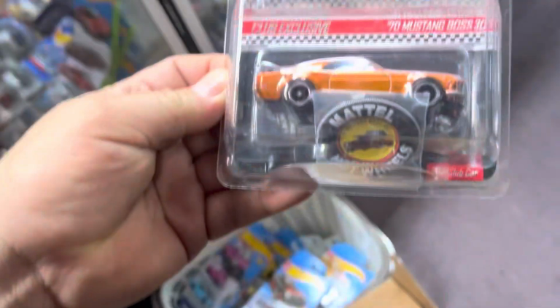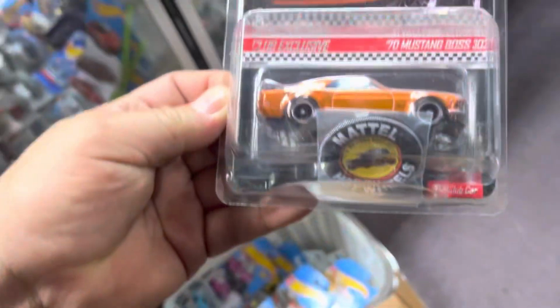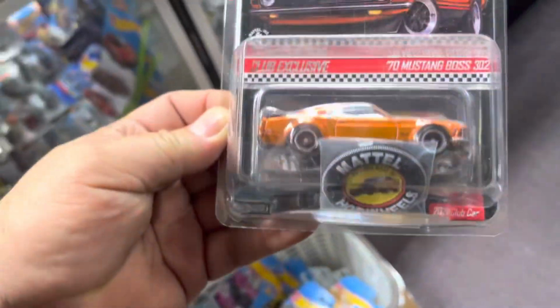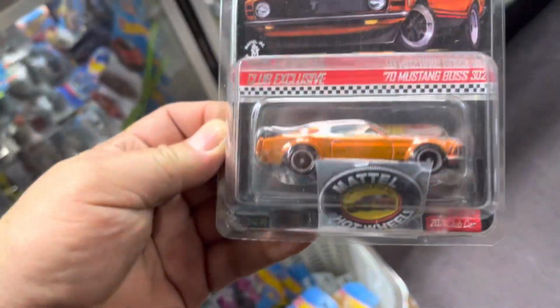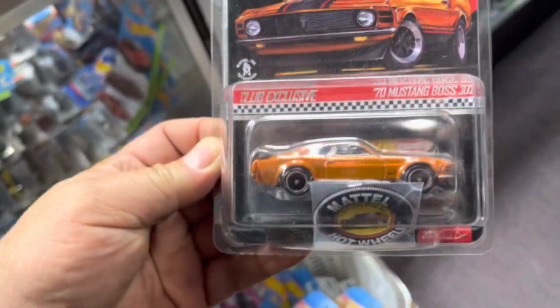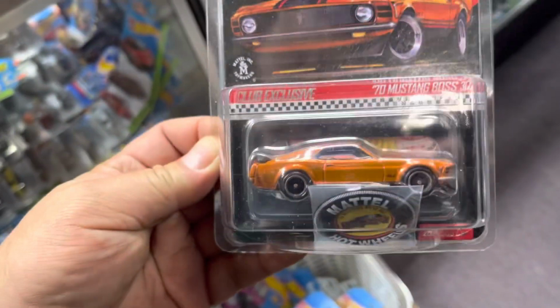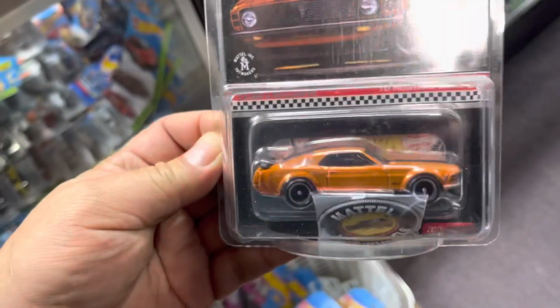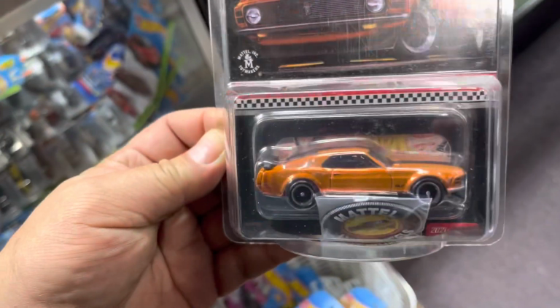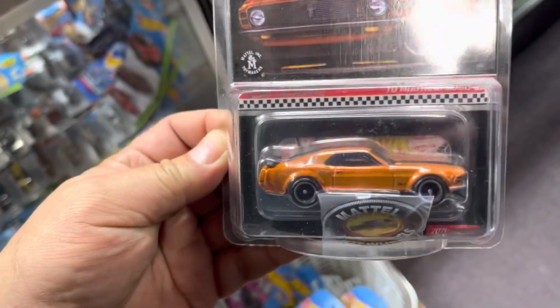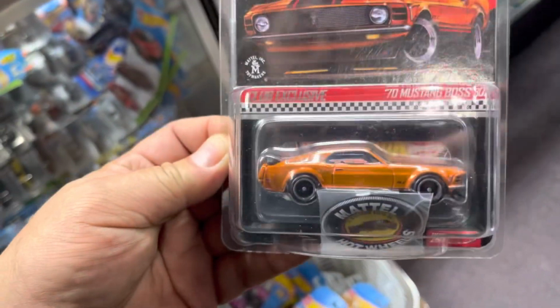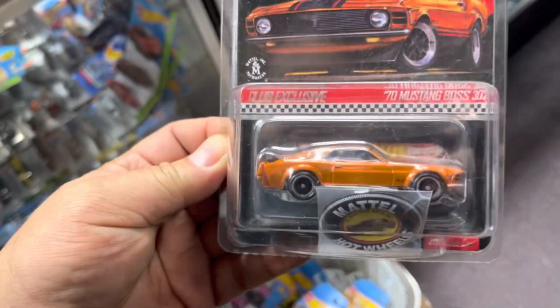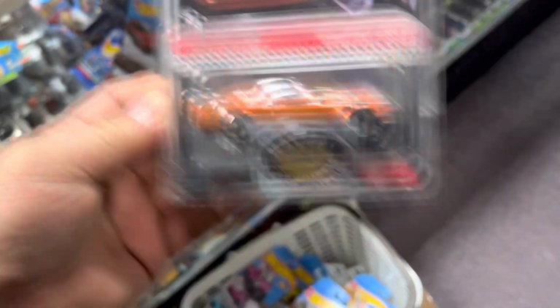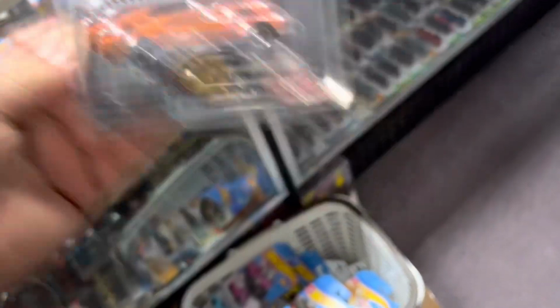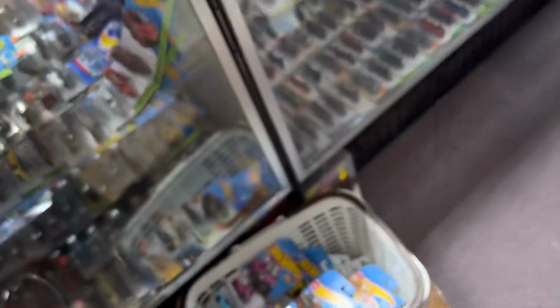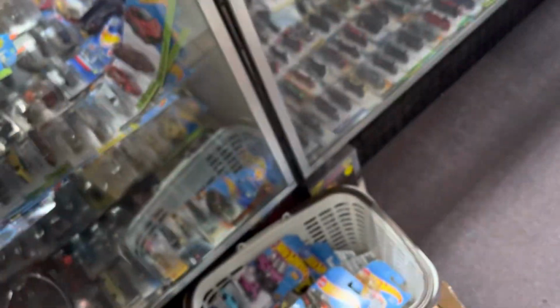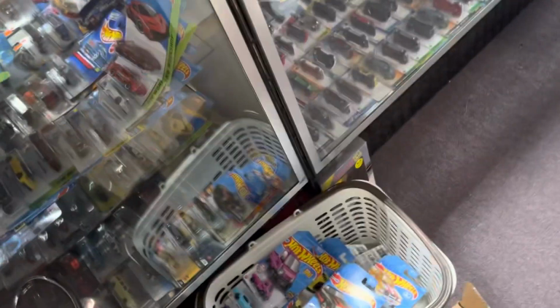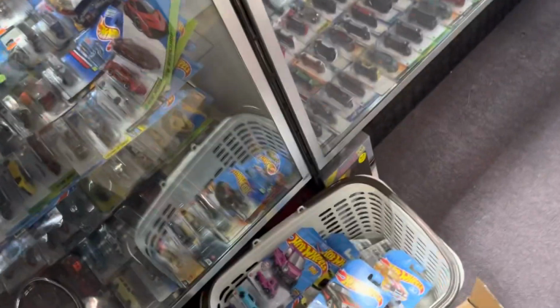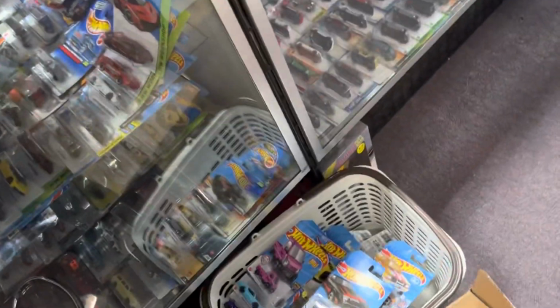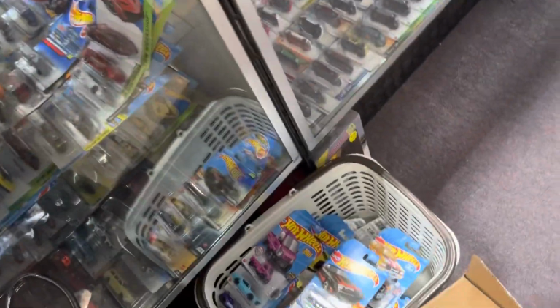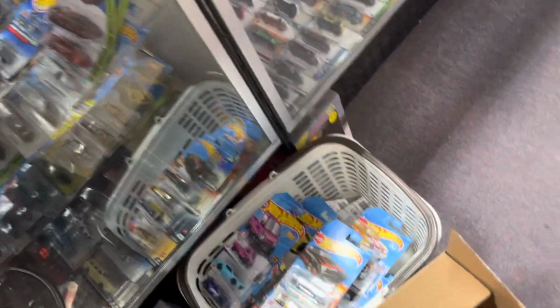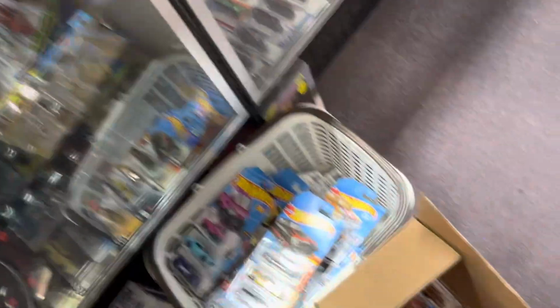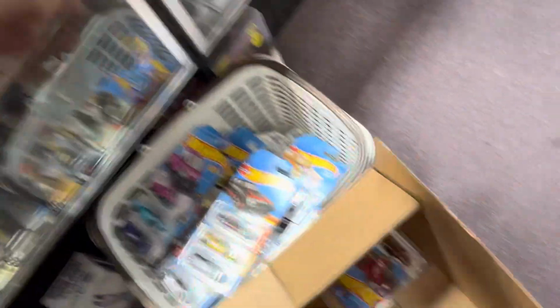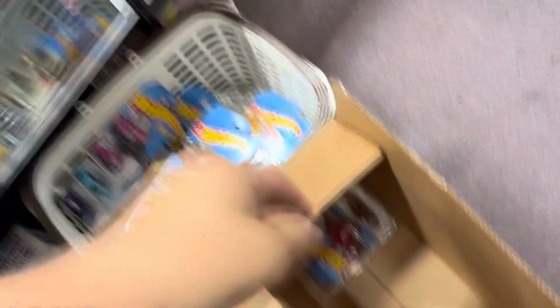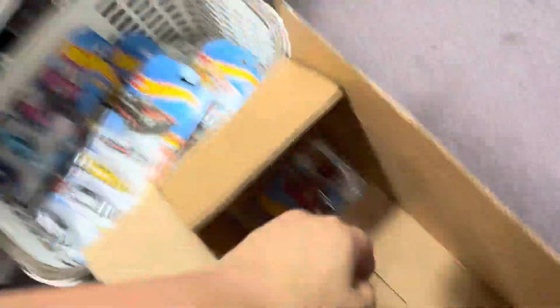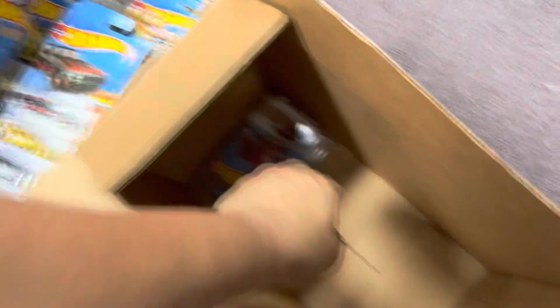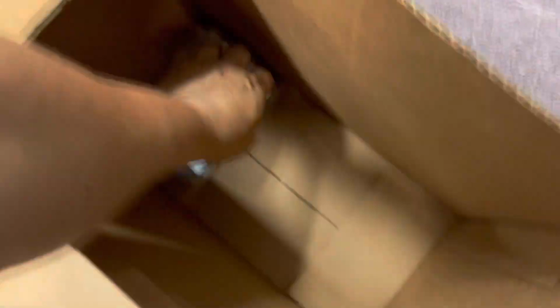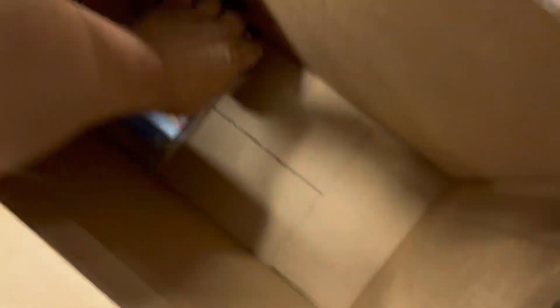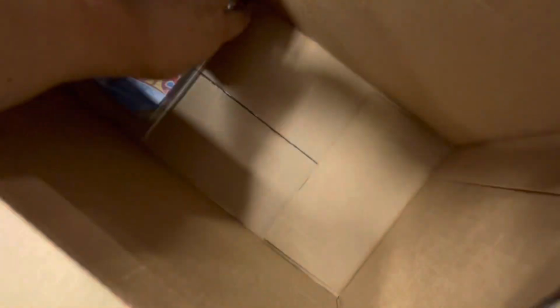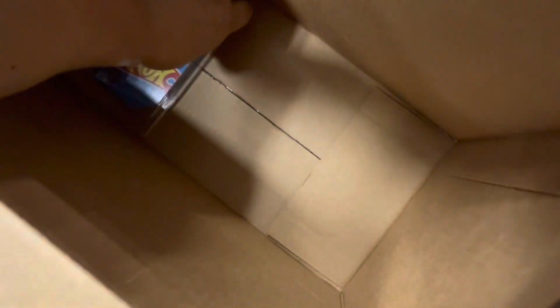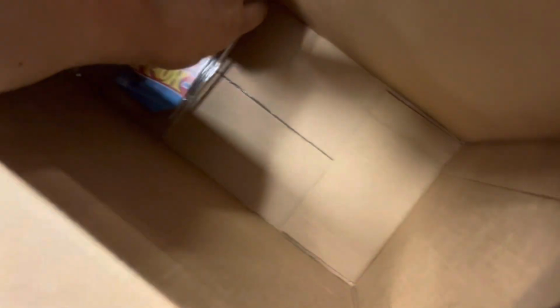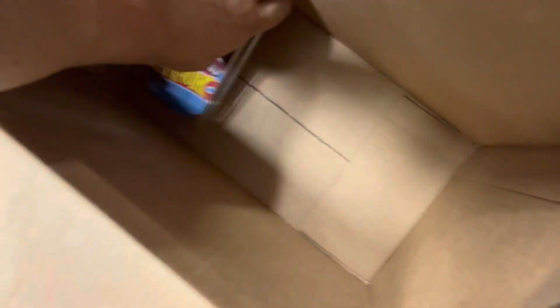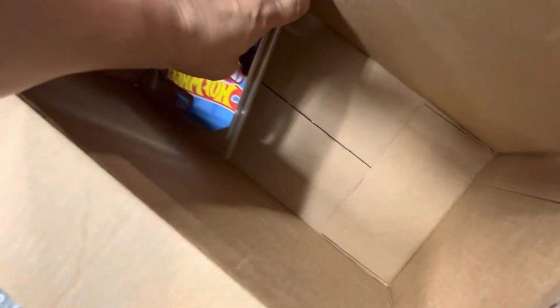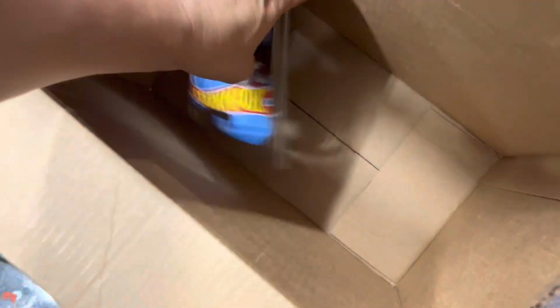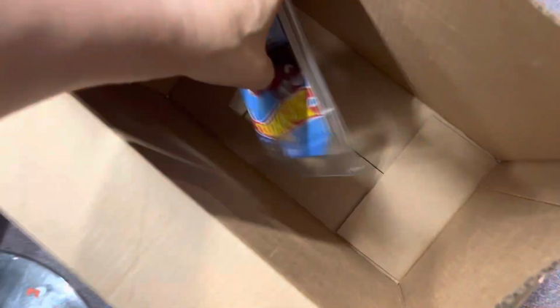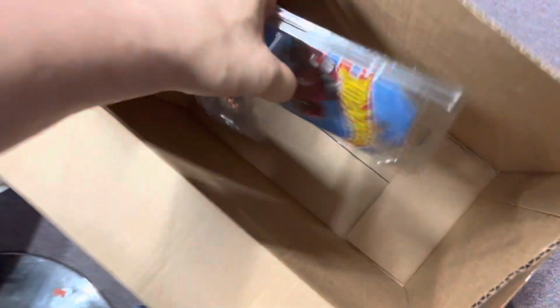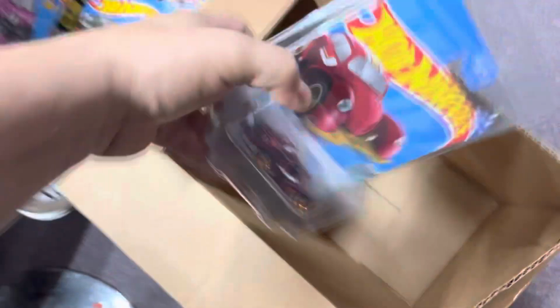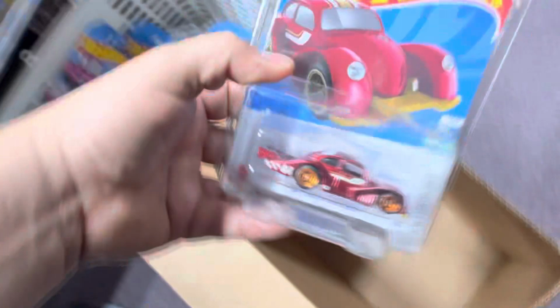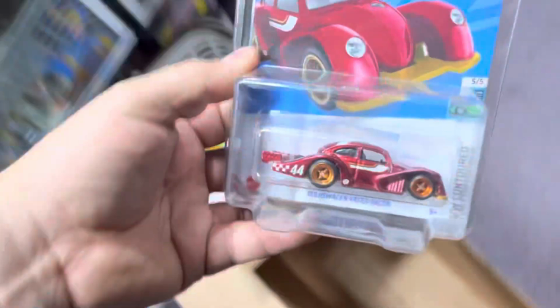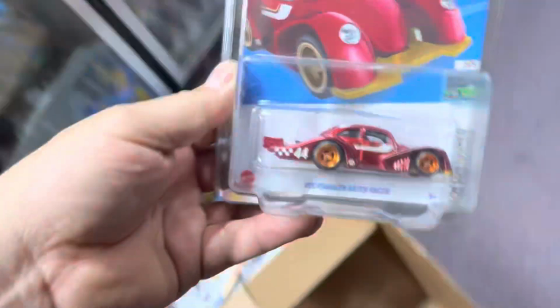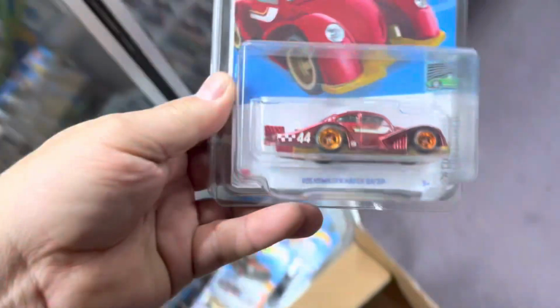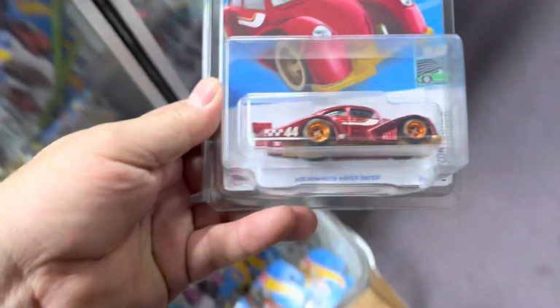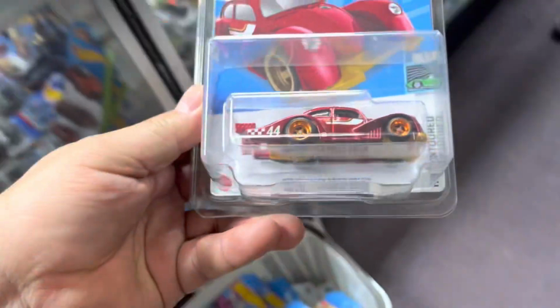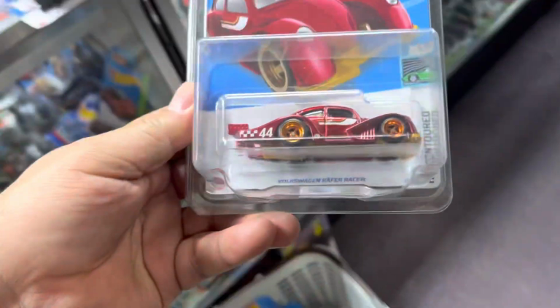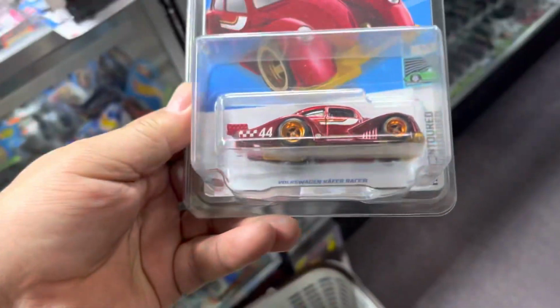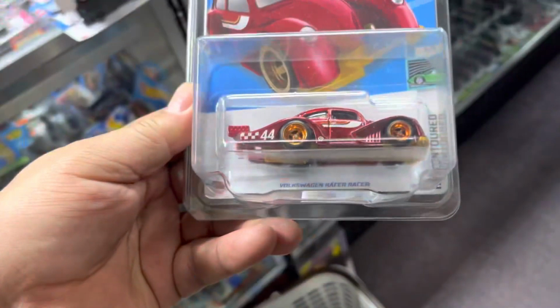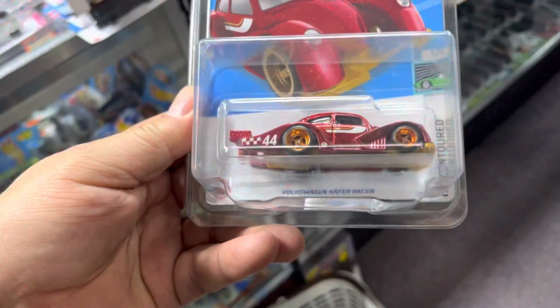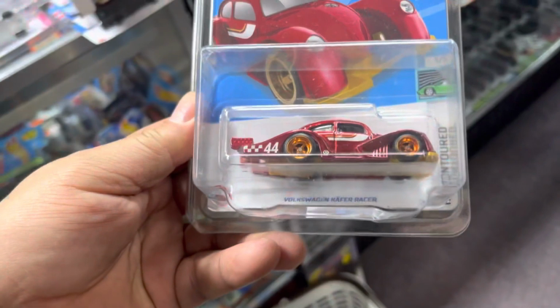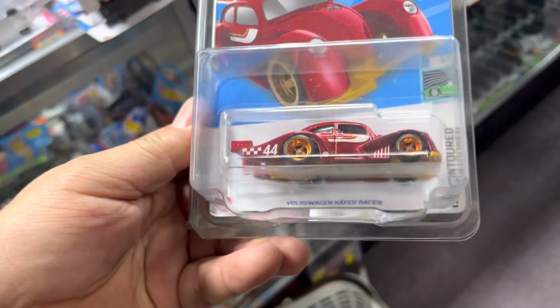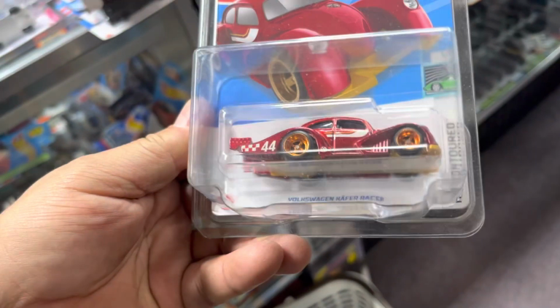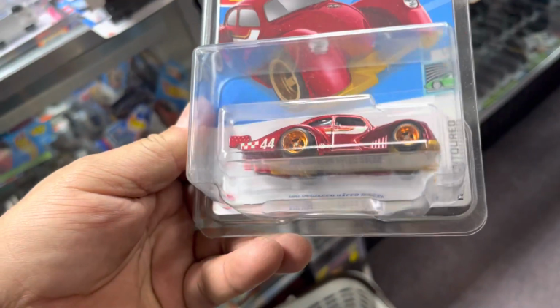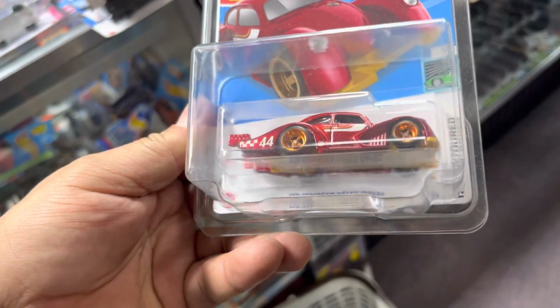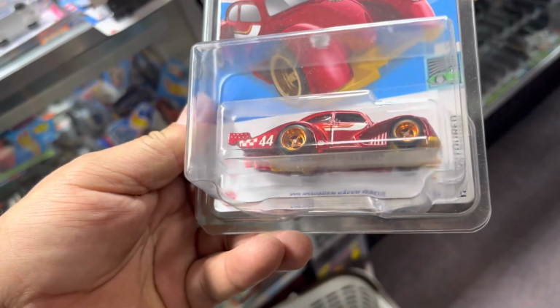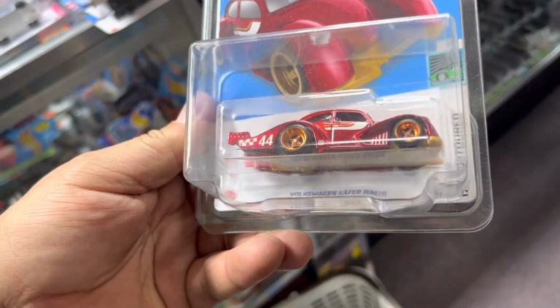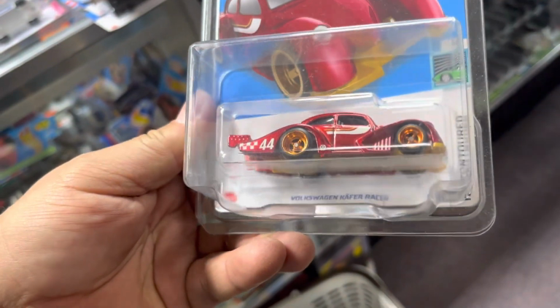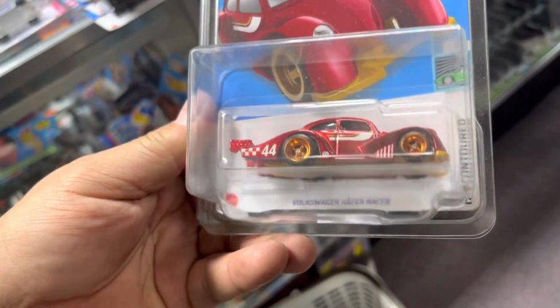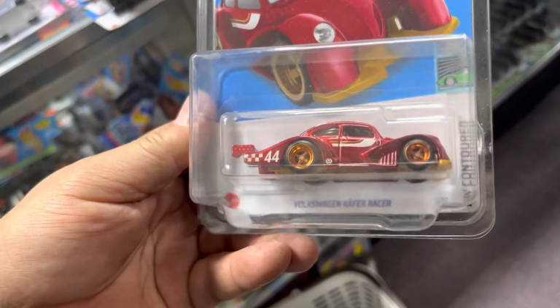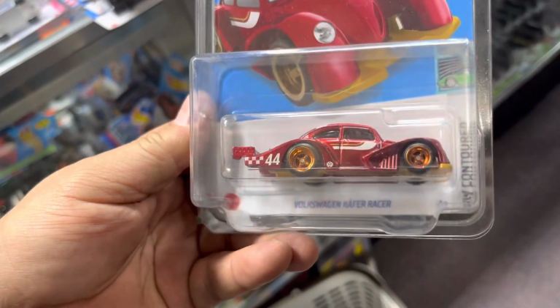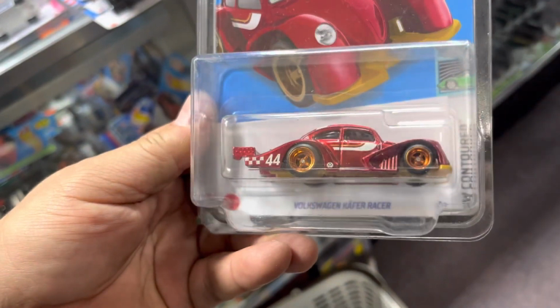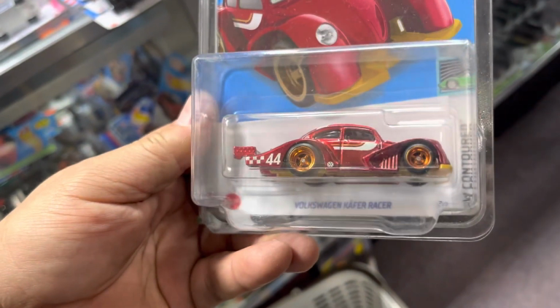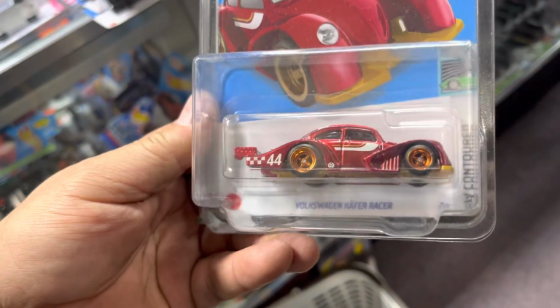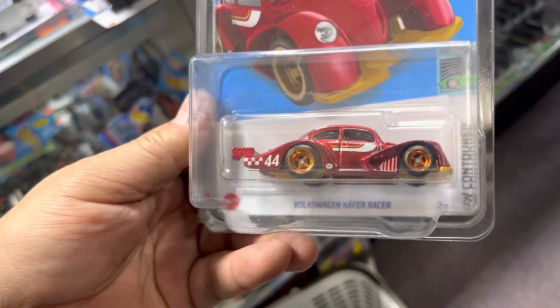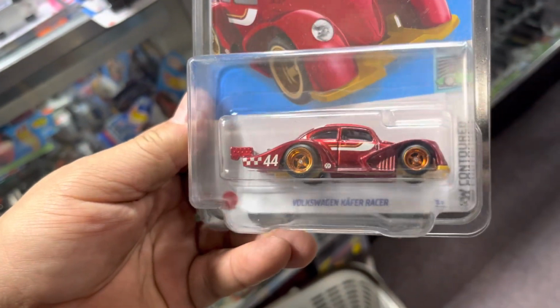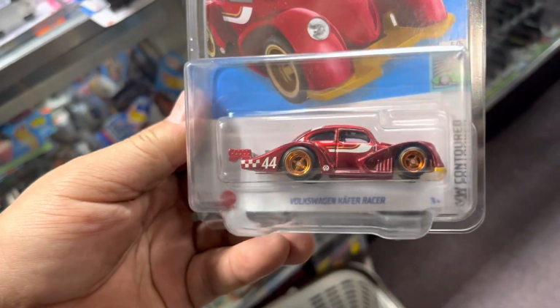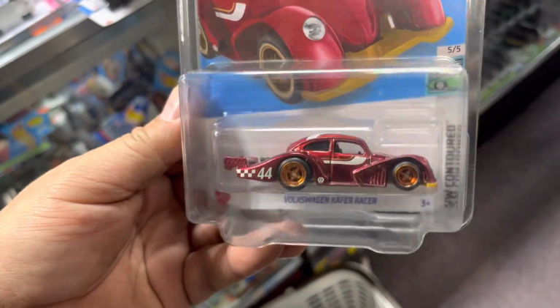Redline Club '69 Dodge Charger R/T, Redline Club Mustang, and the last one — Volkswagen K4K Racer, guys.